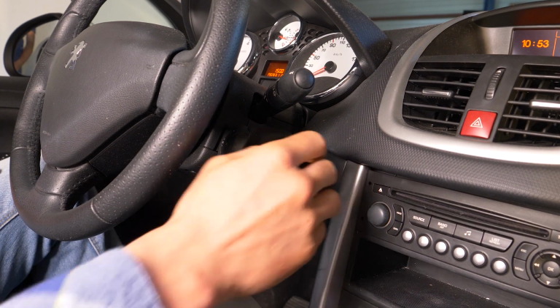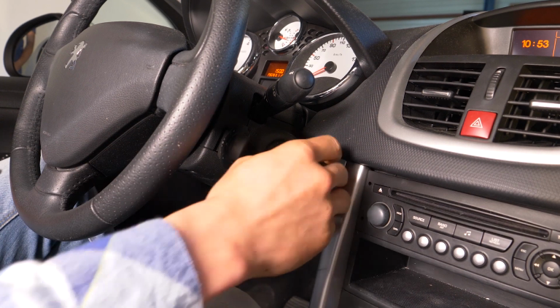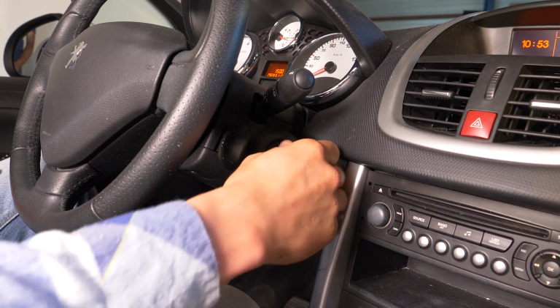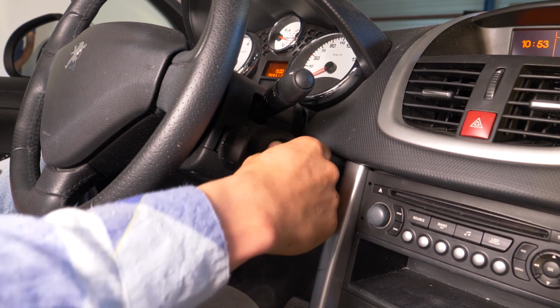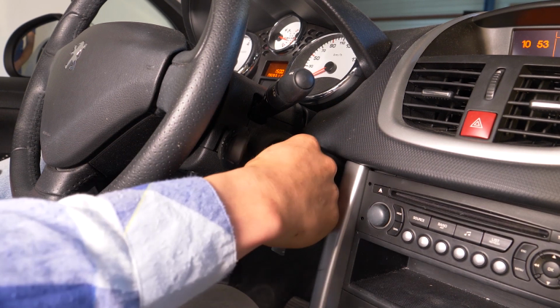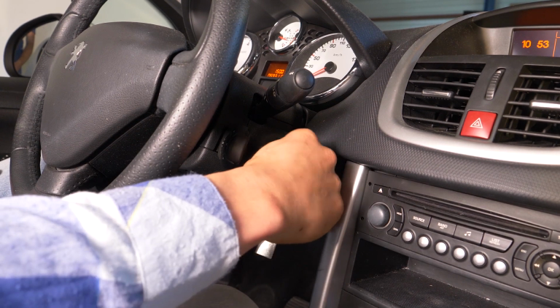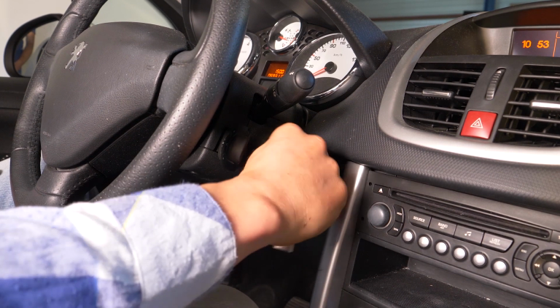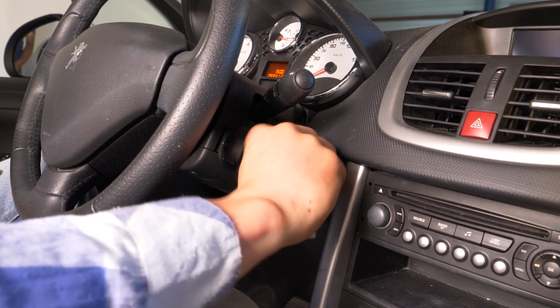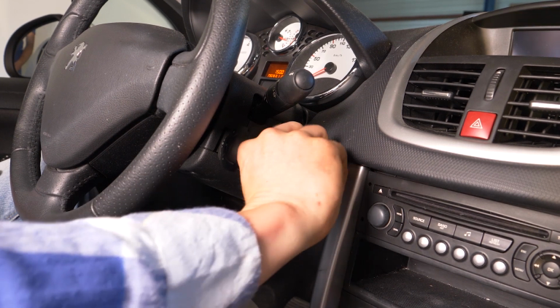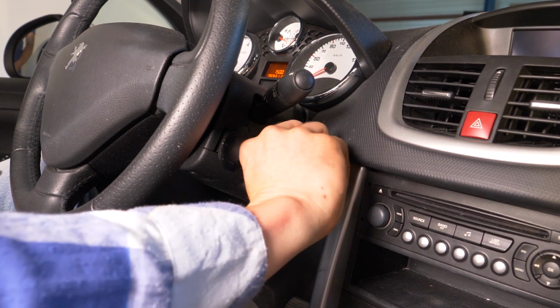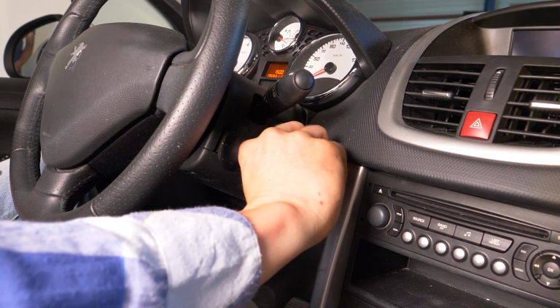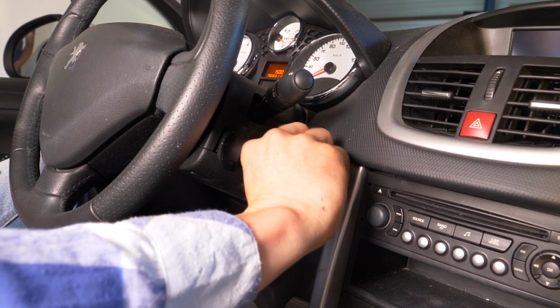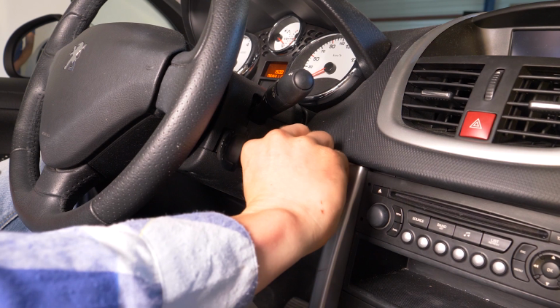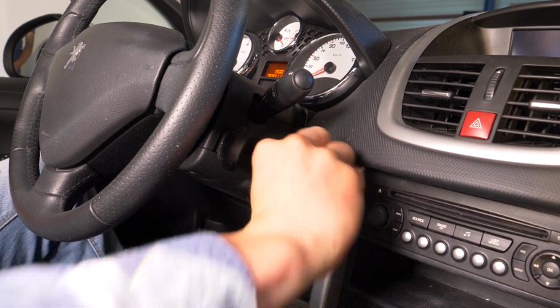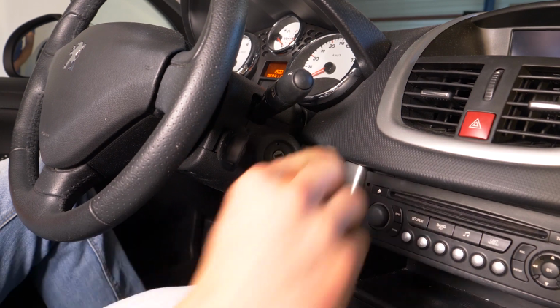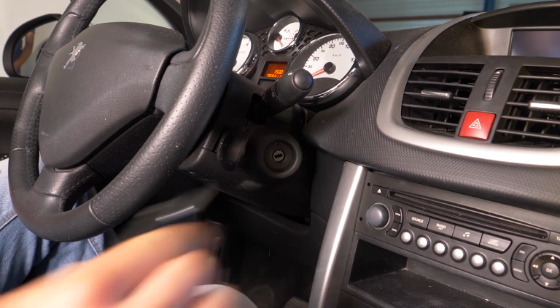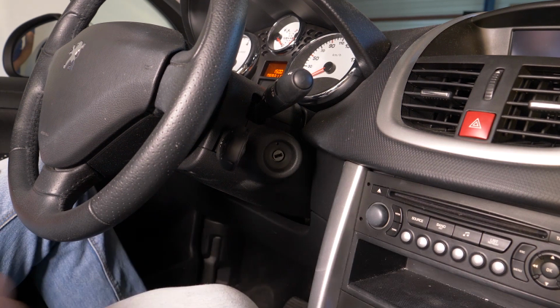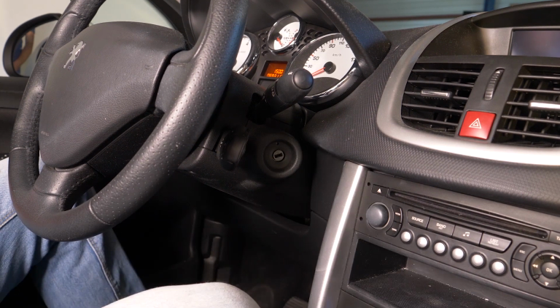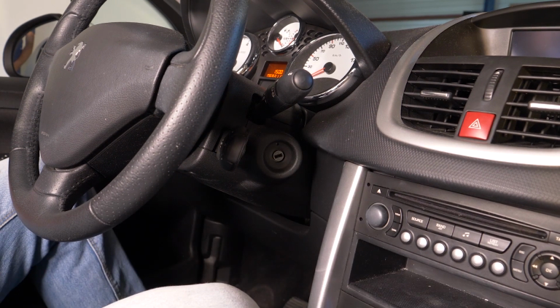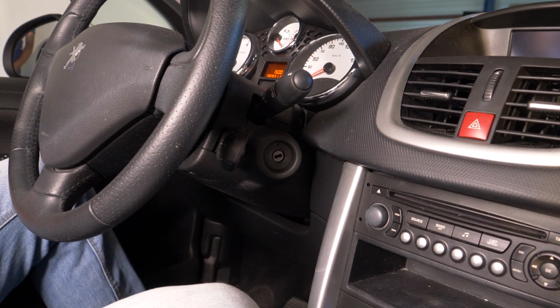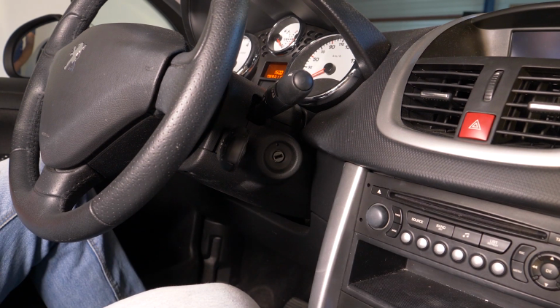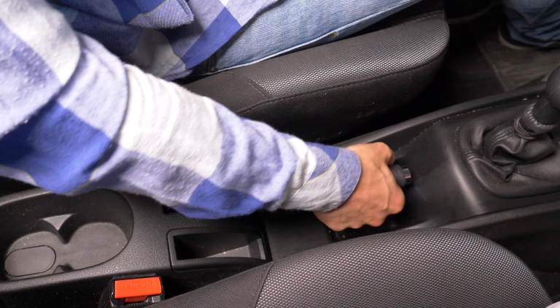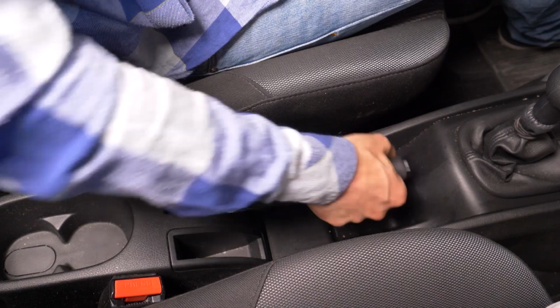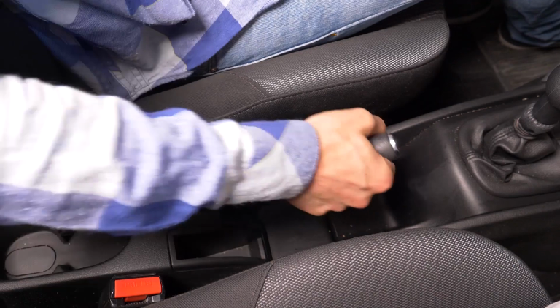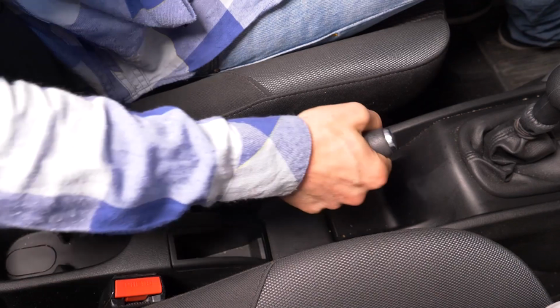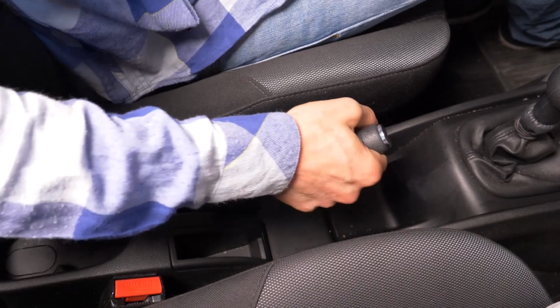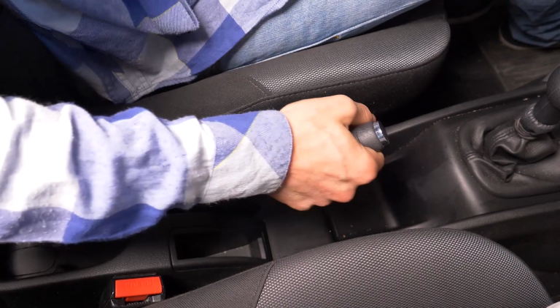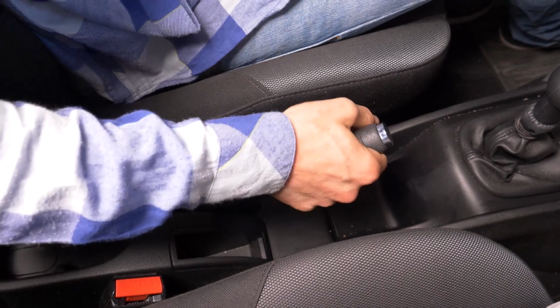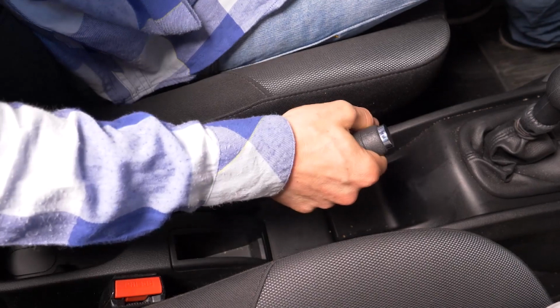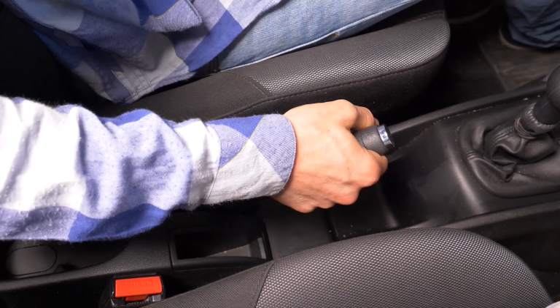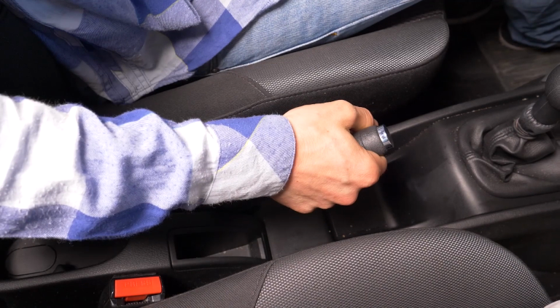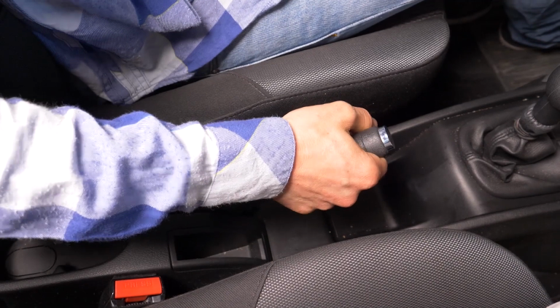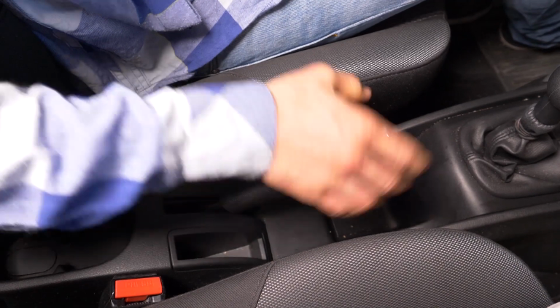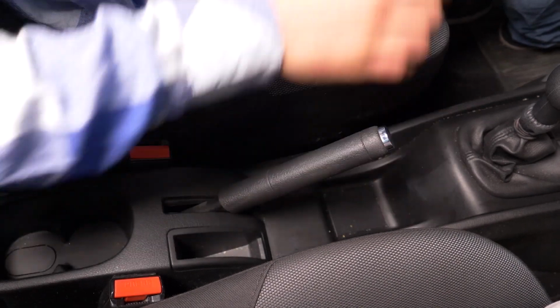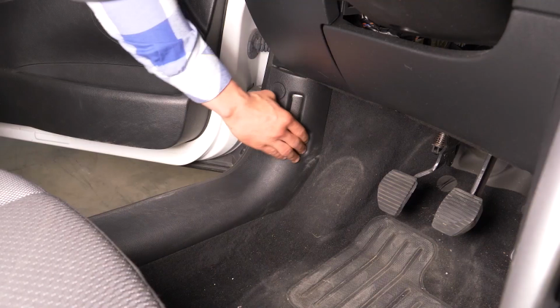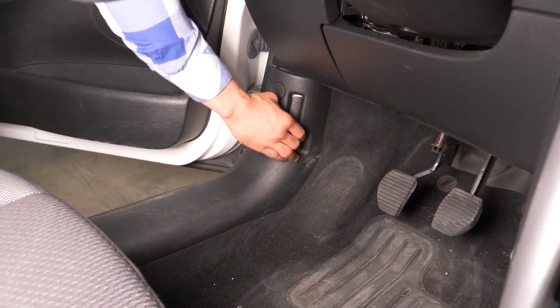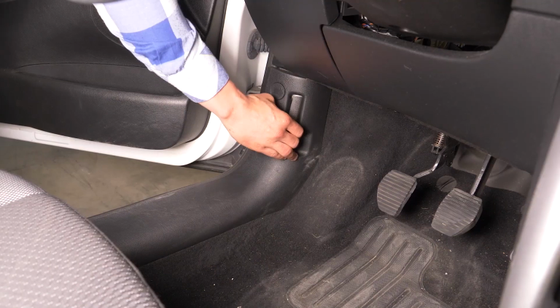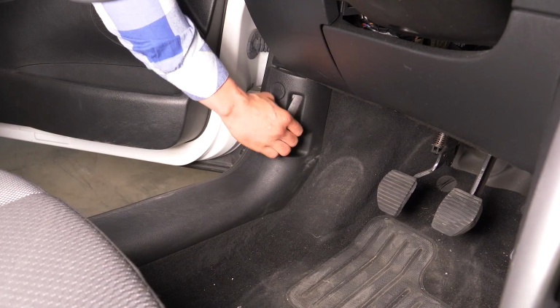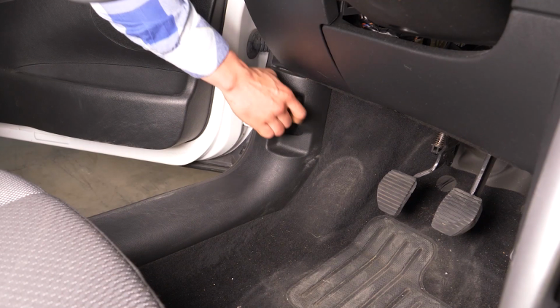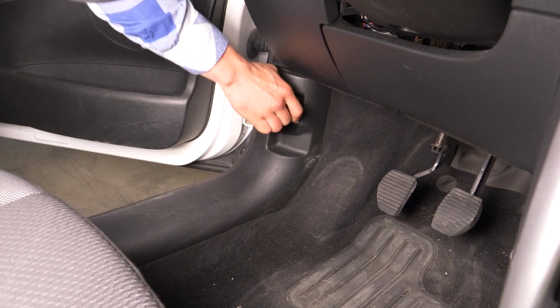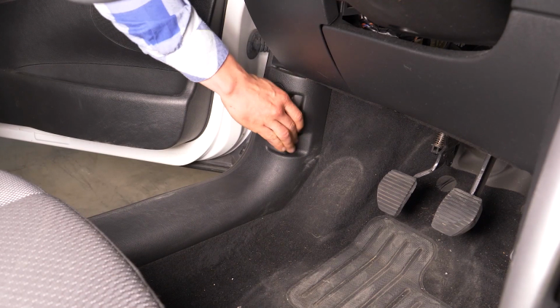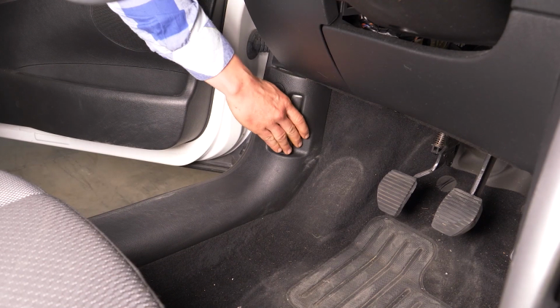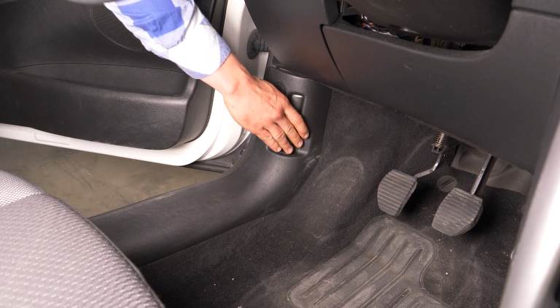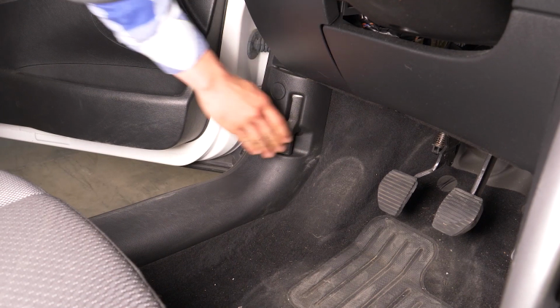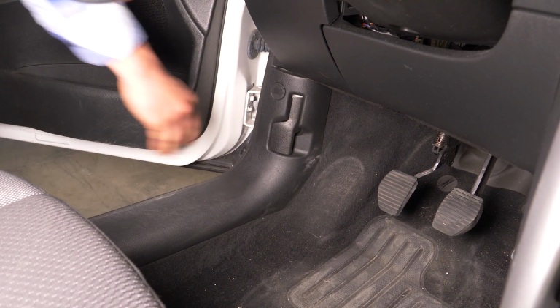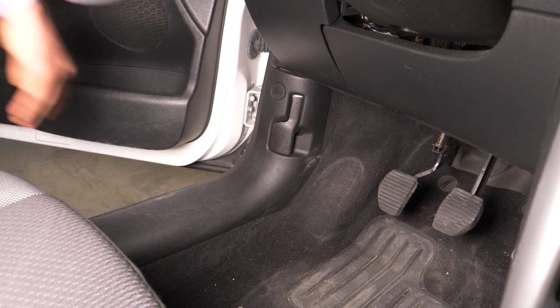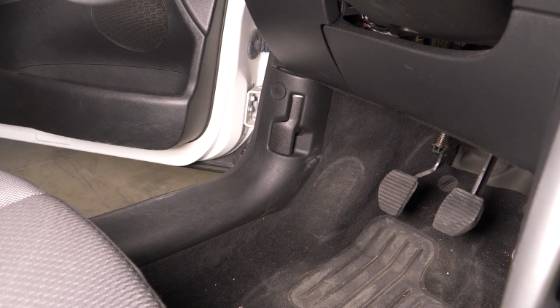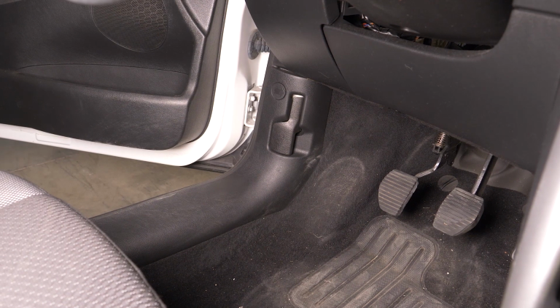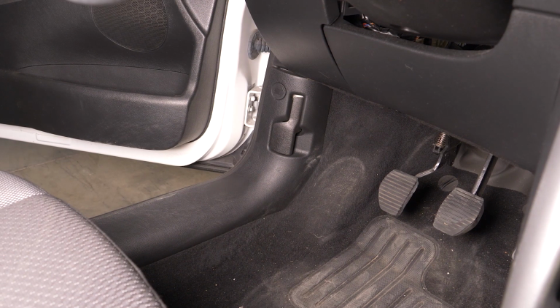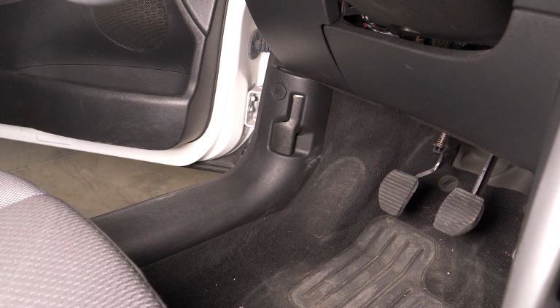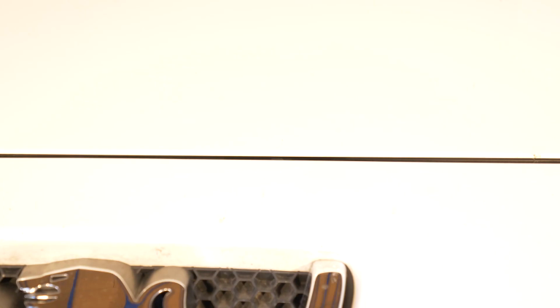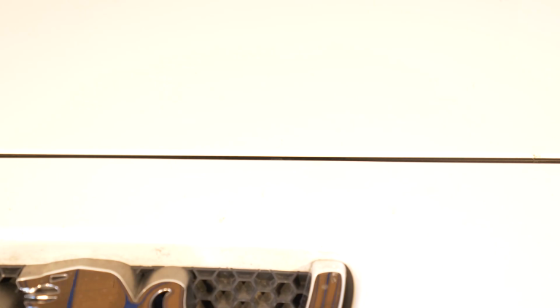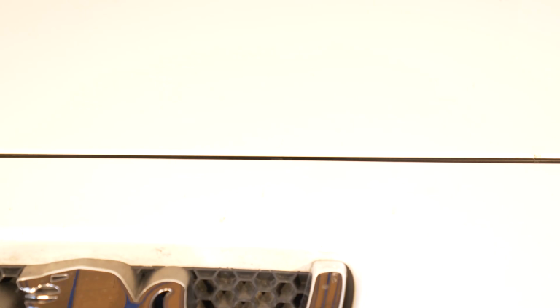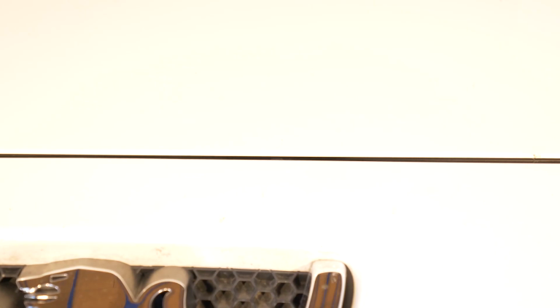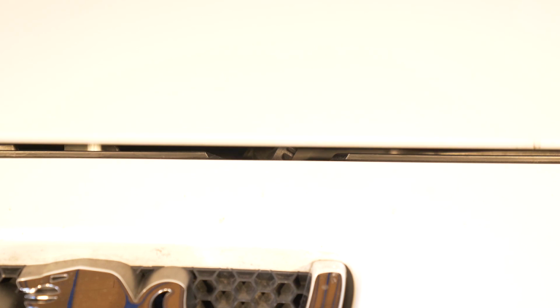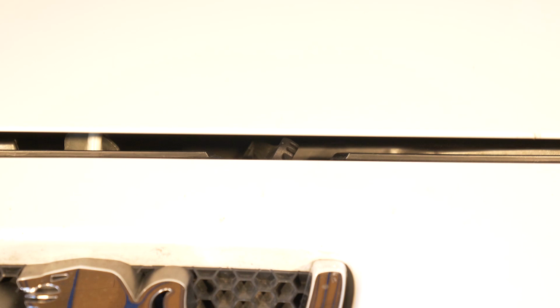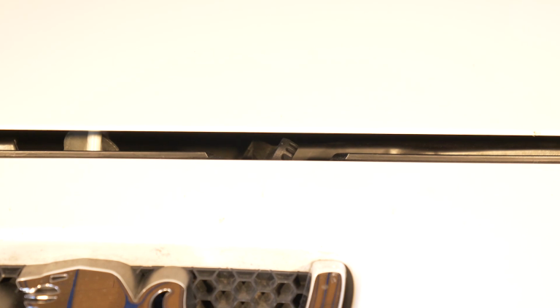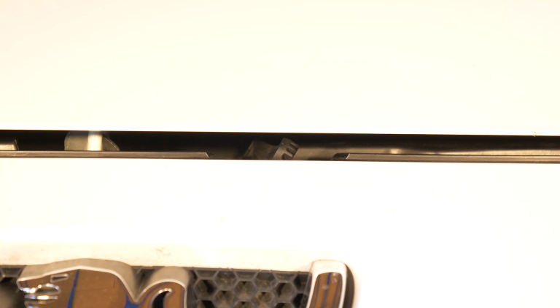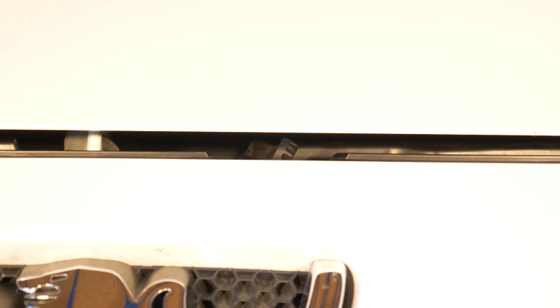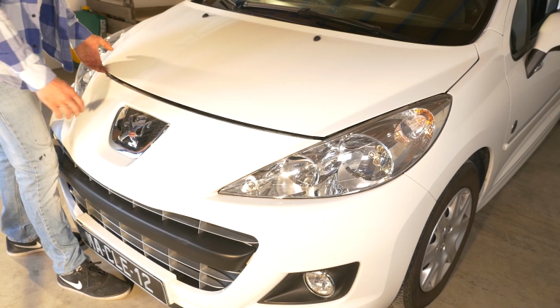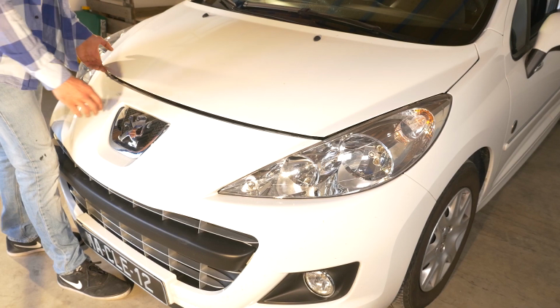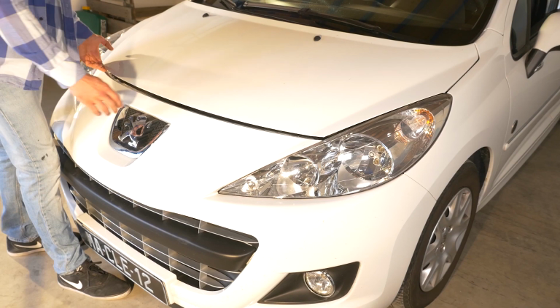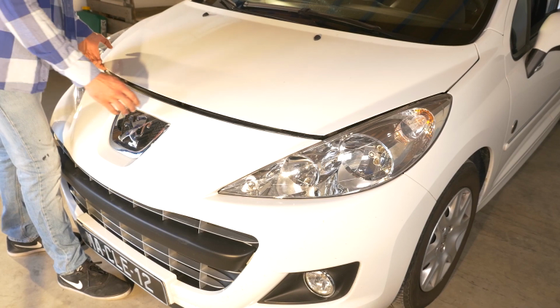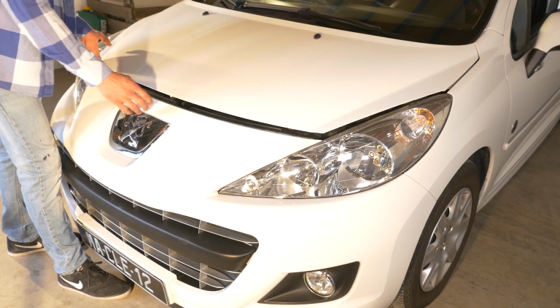Corta el contacto de tu coche. Echa el freno de mano, tira de la palanca de apertura del capó y ábrelo.